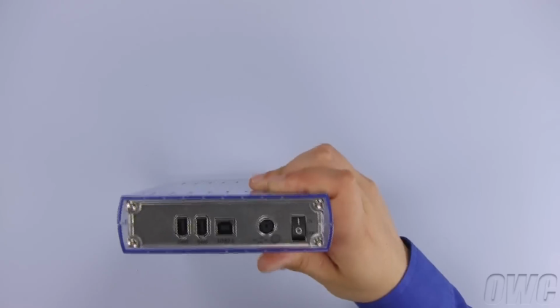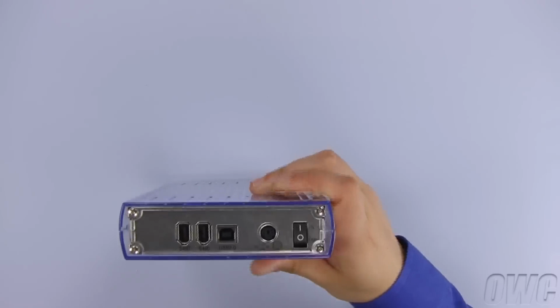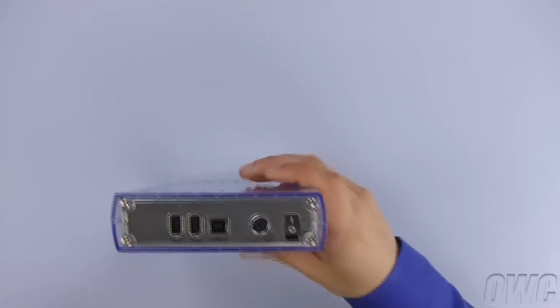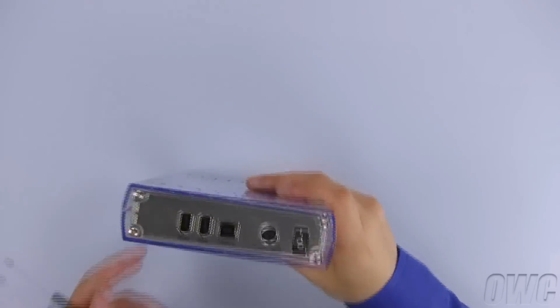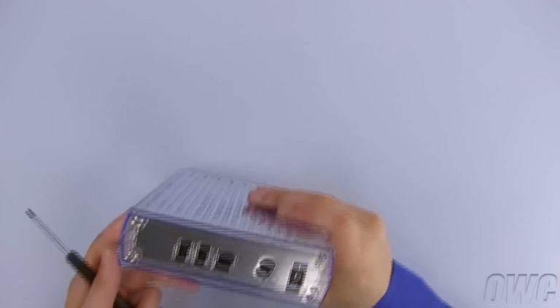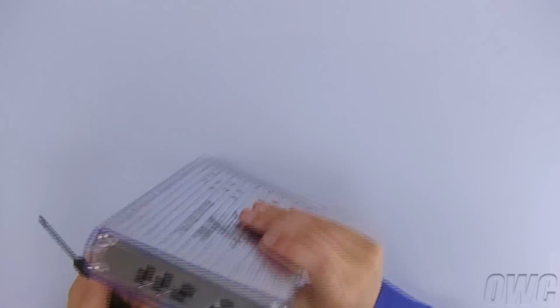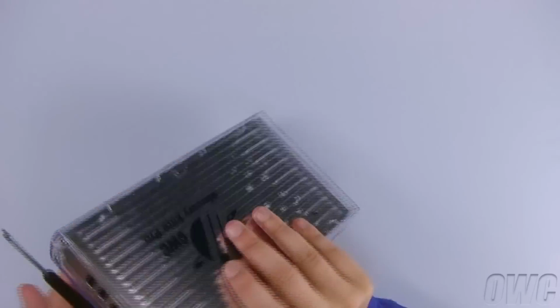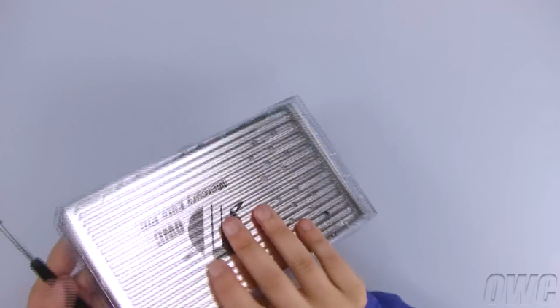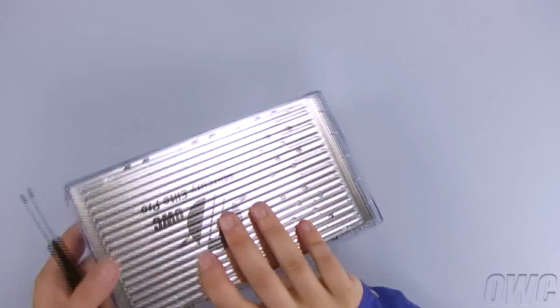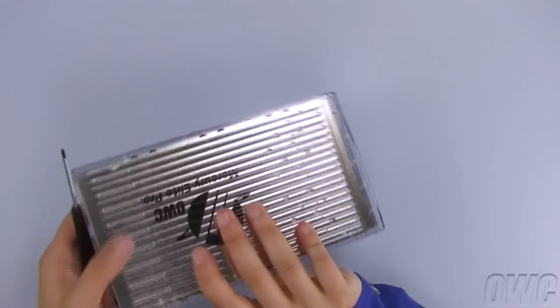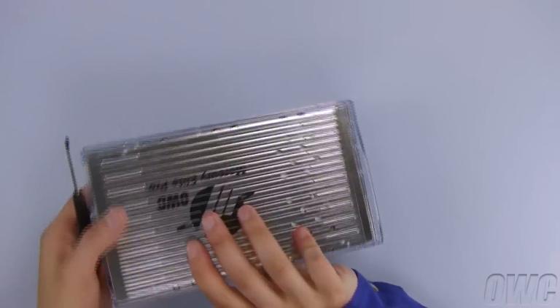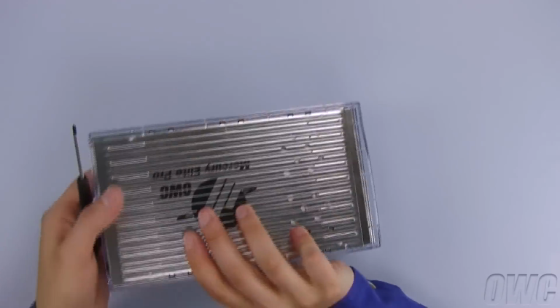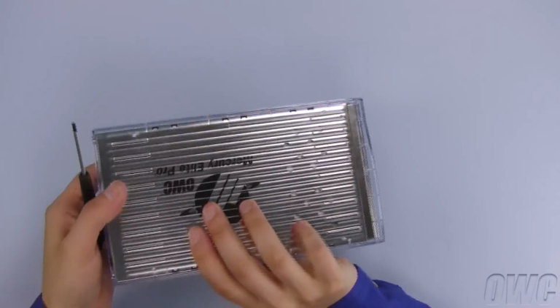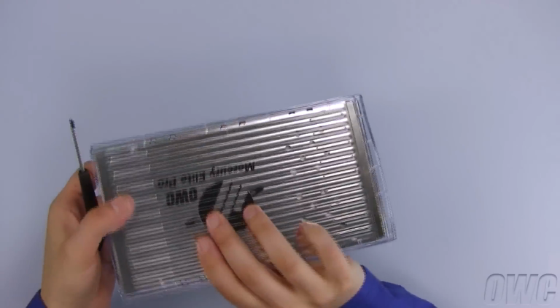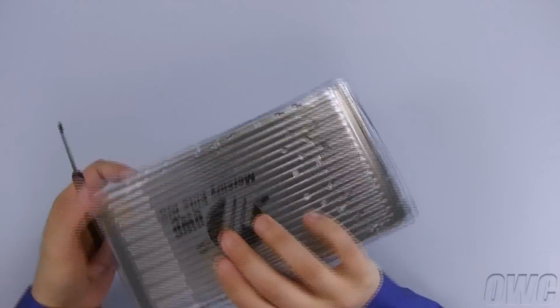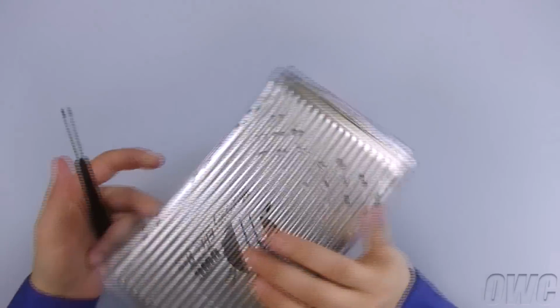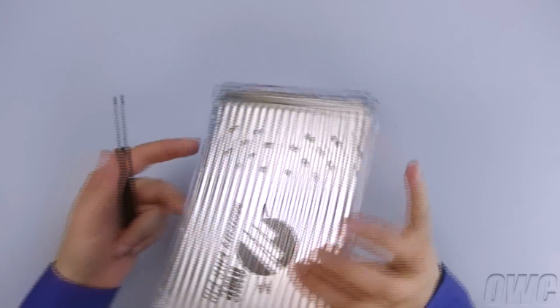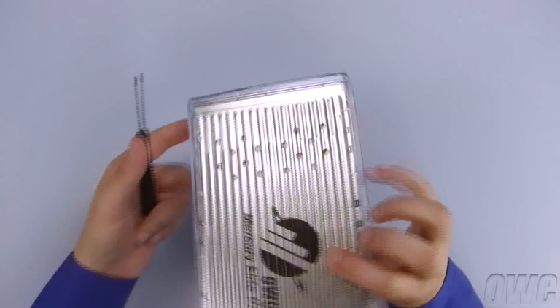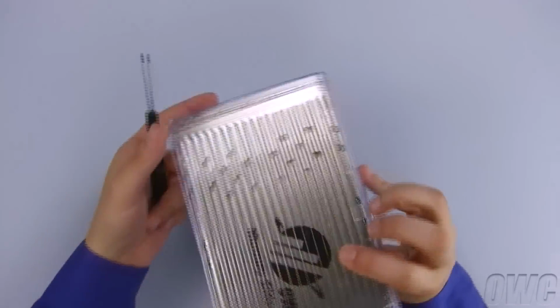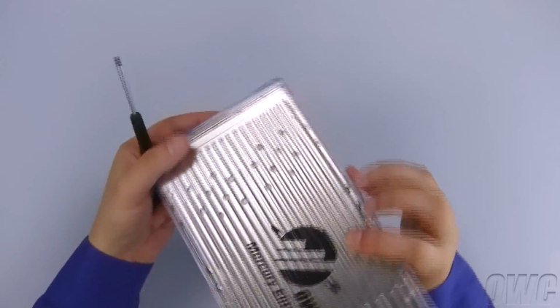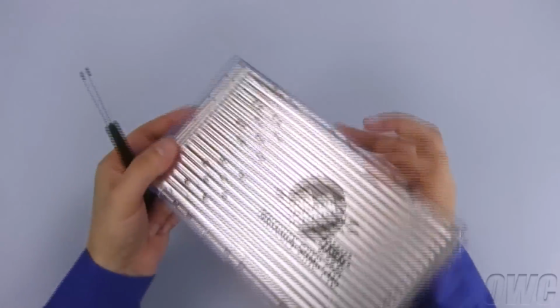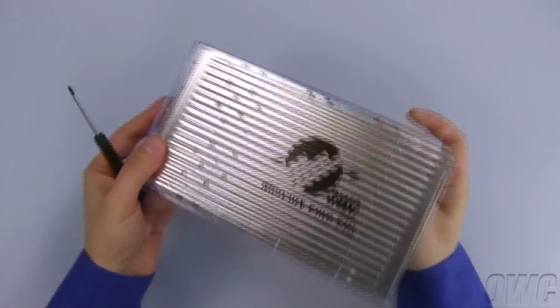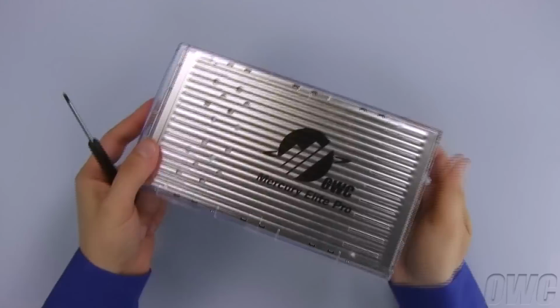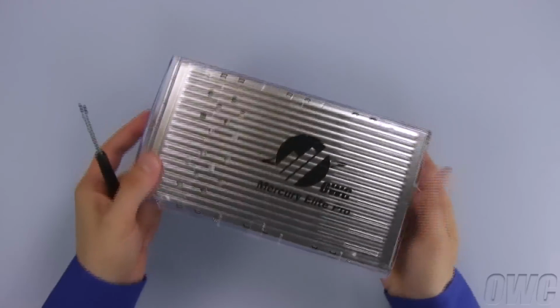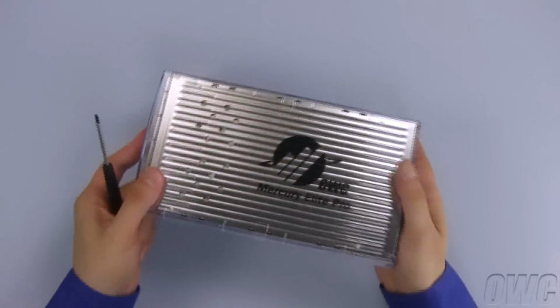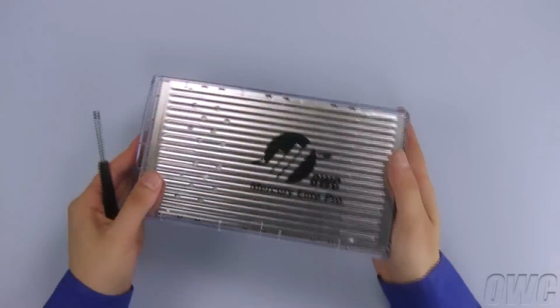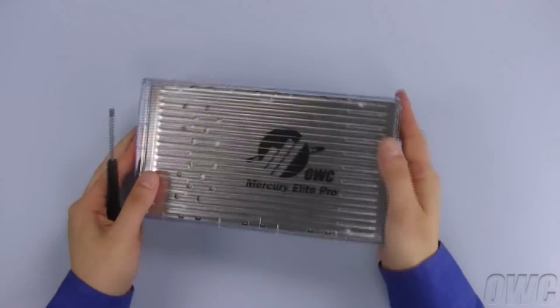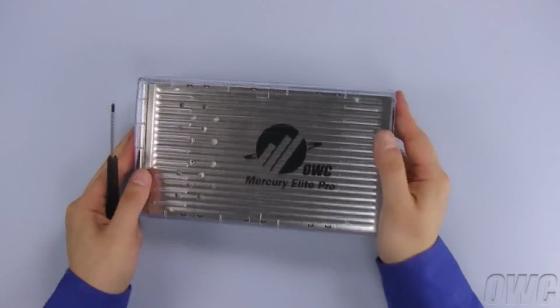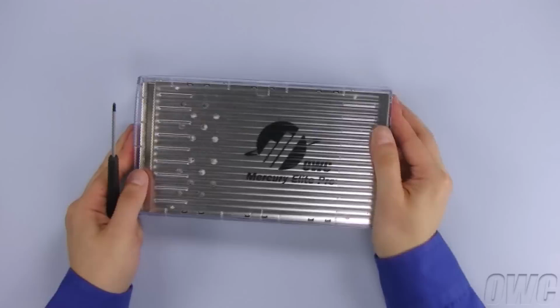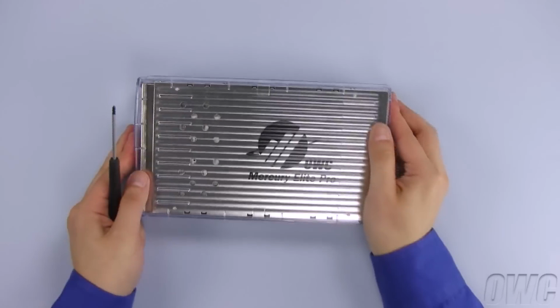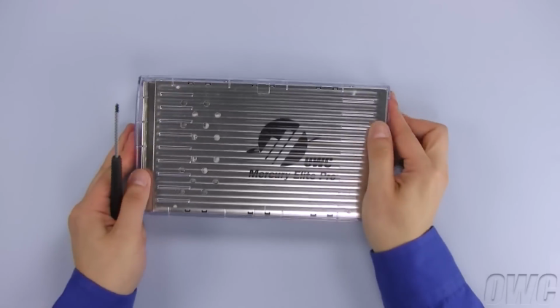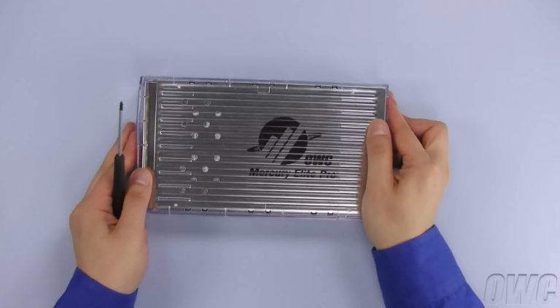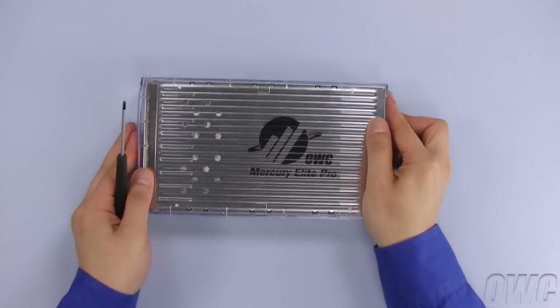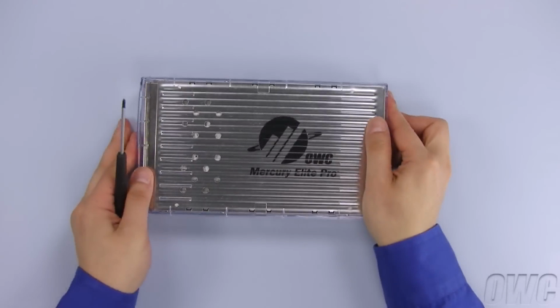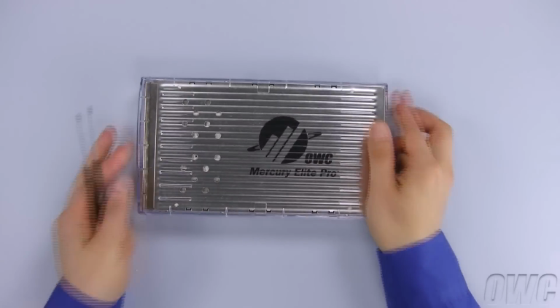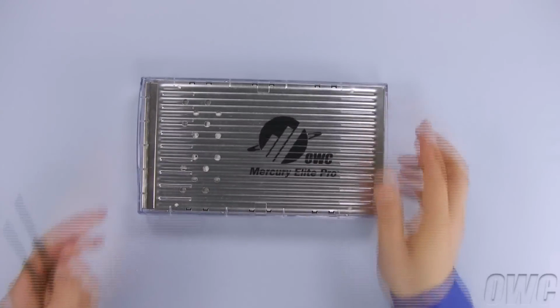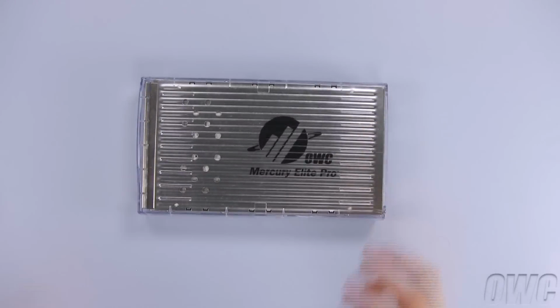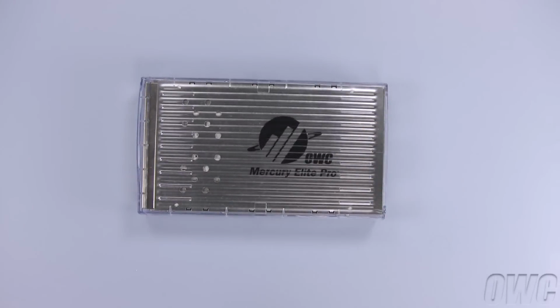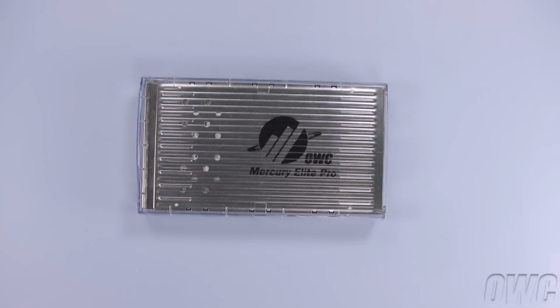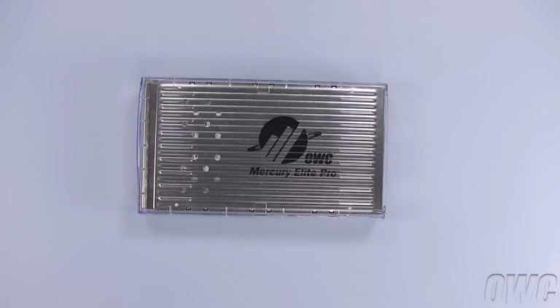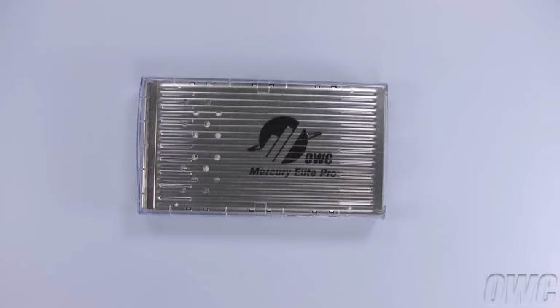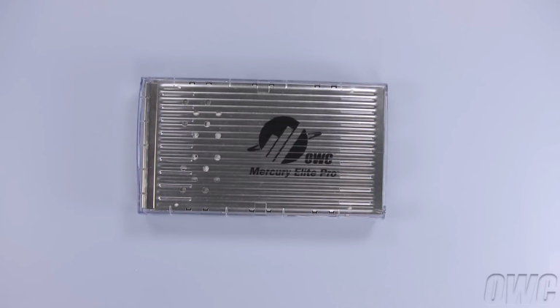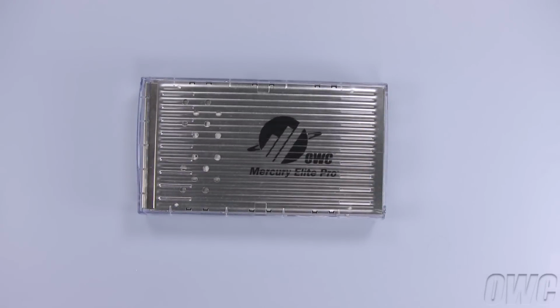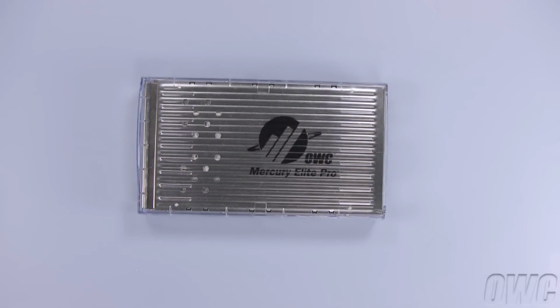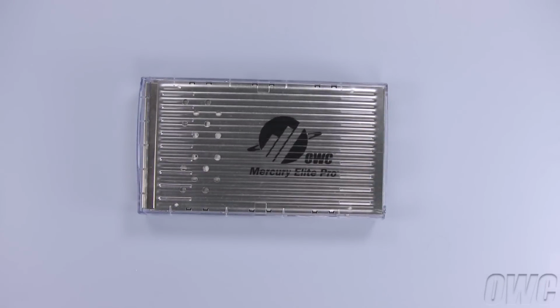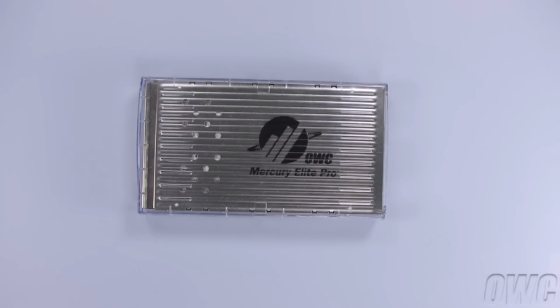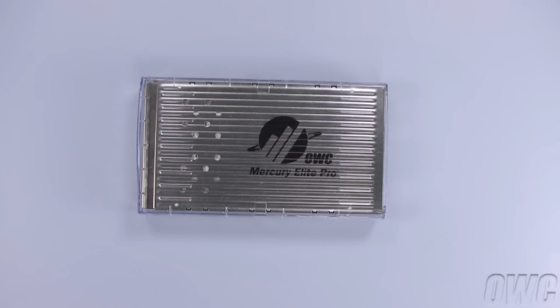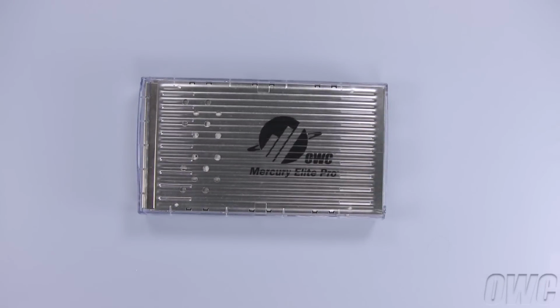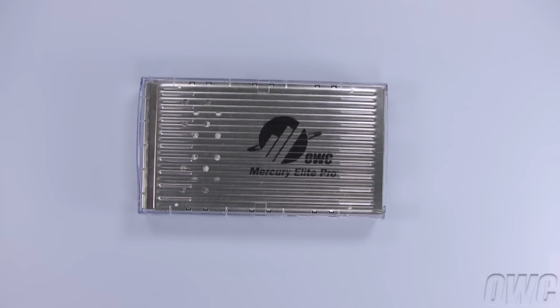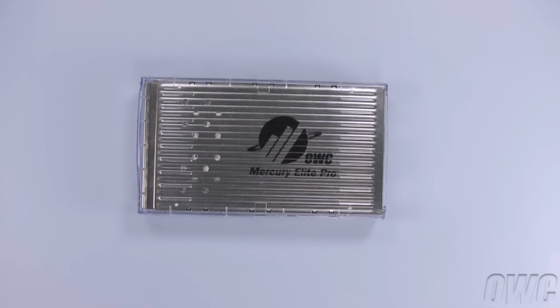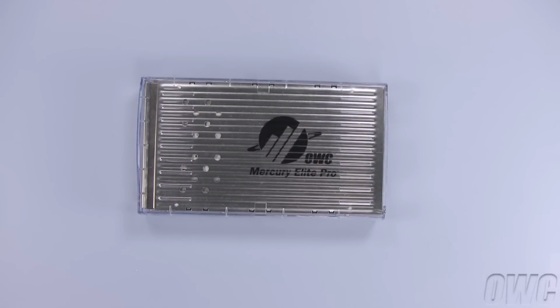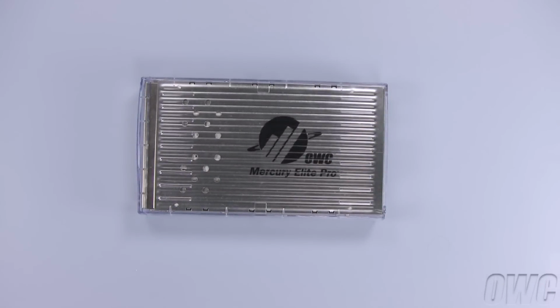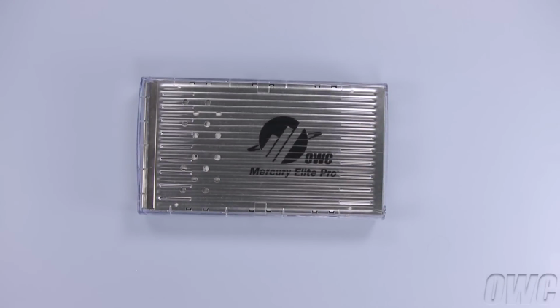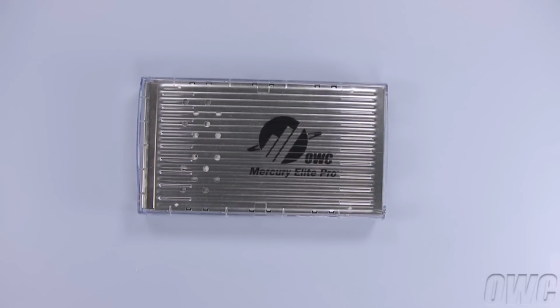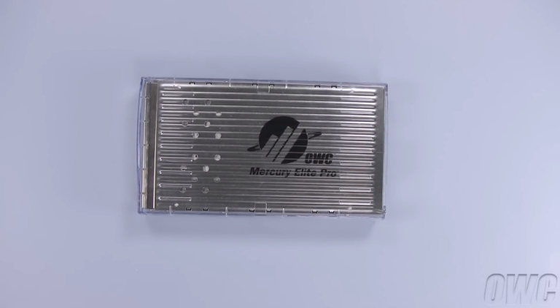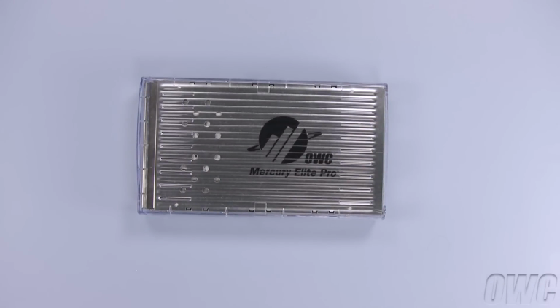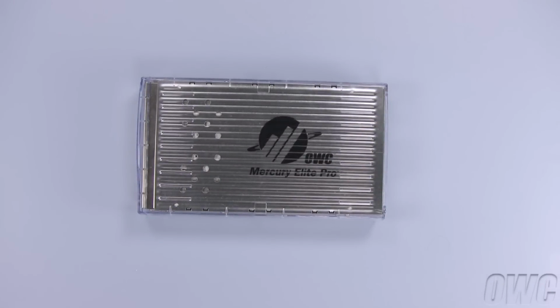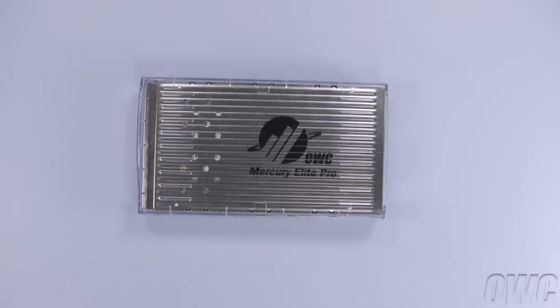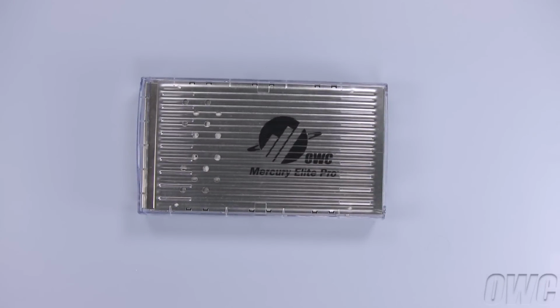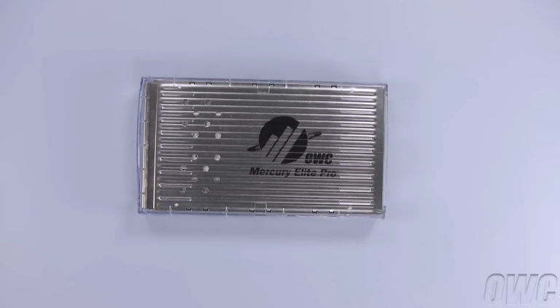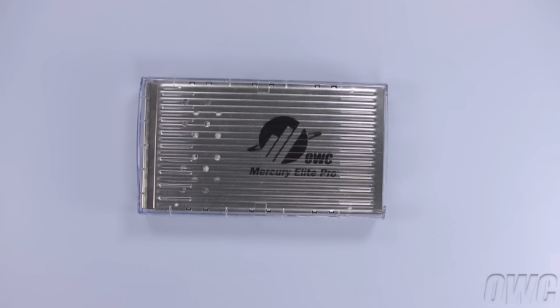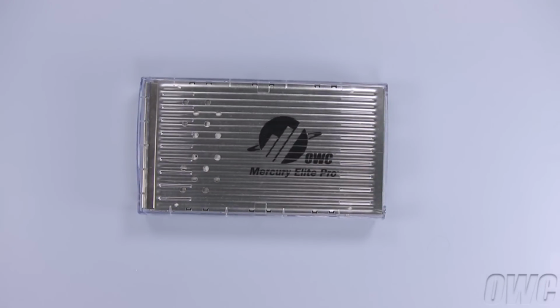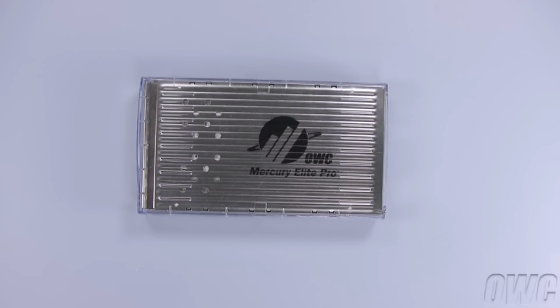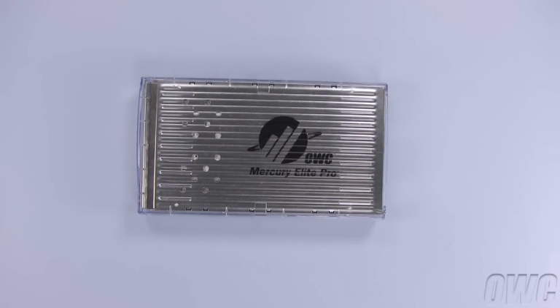Your Mercury Elite Classic is now assembled. You may now hook up the power adapter and a data cable of your preference.